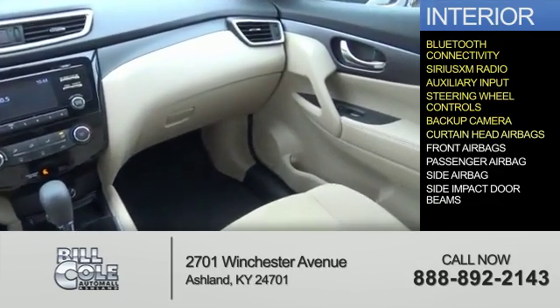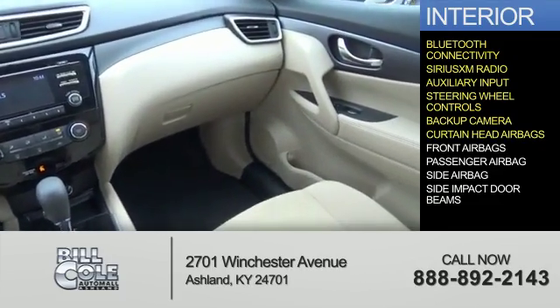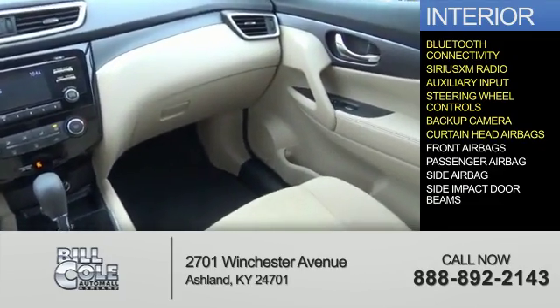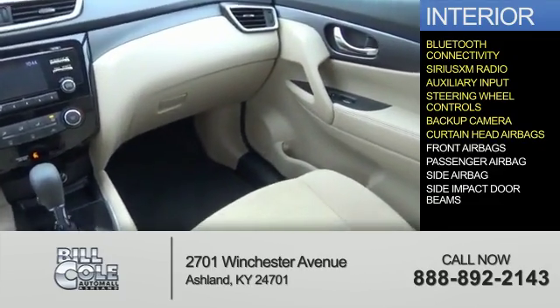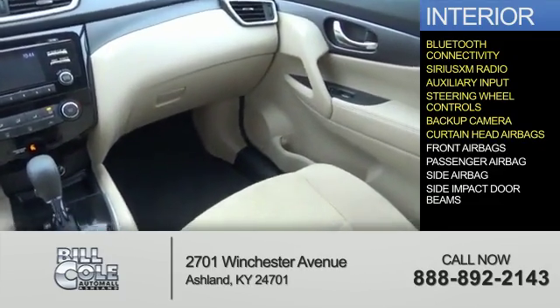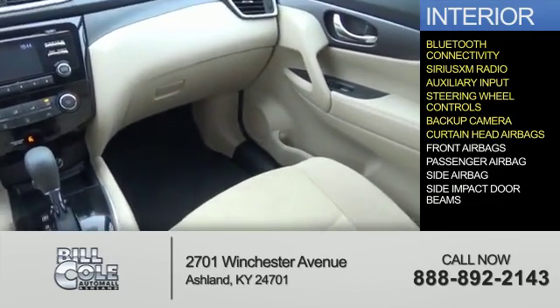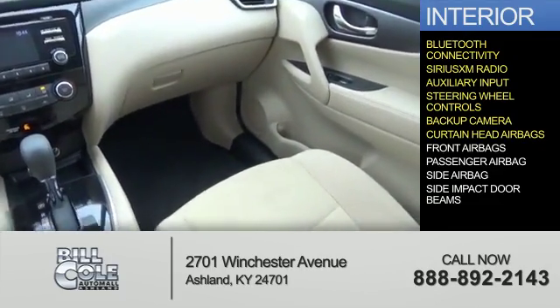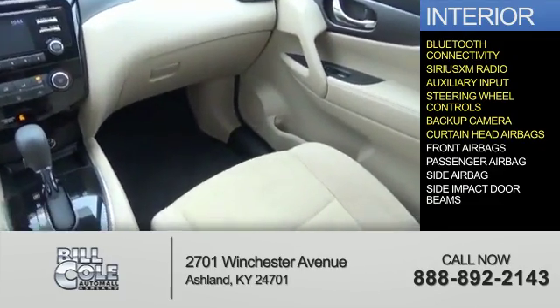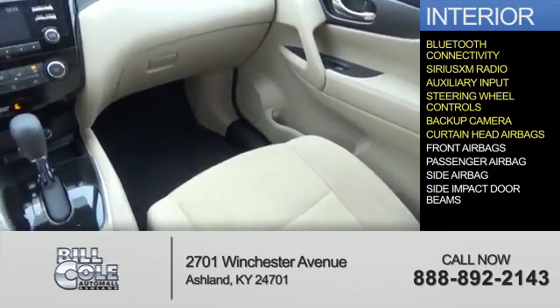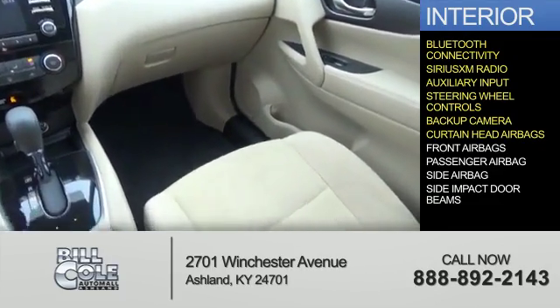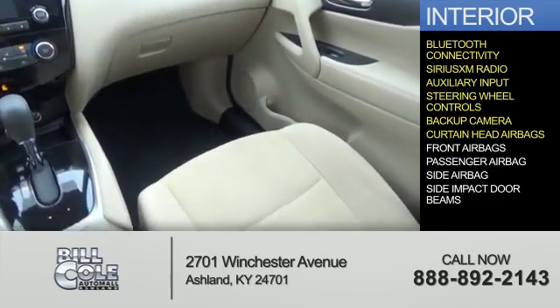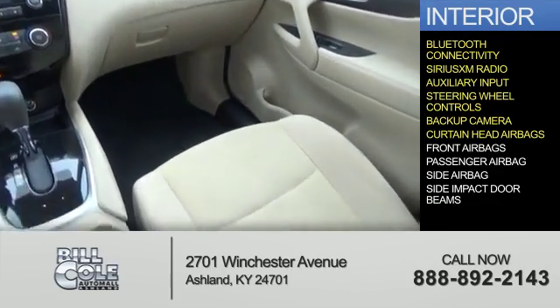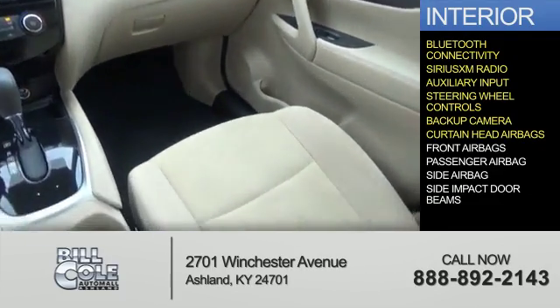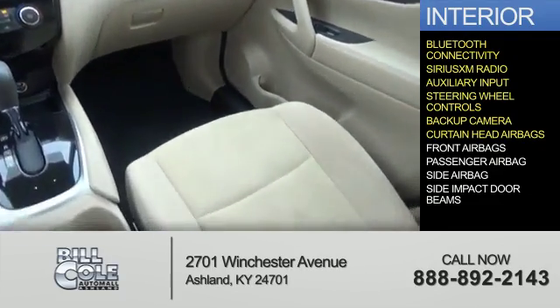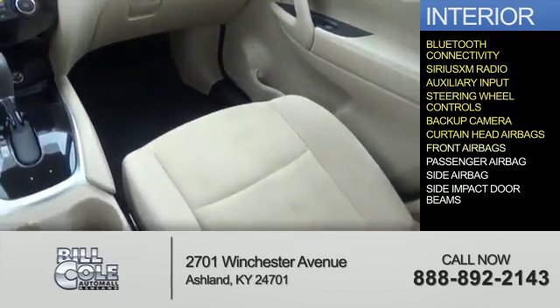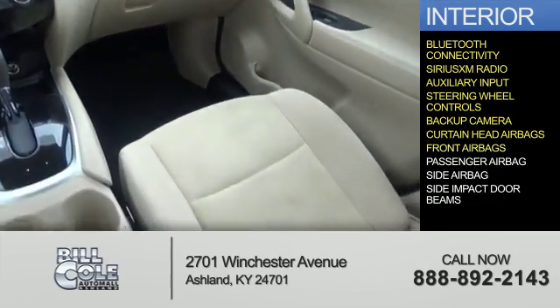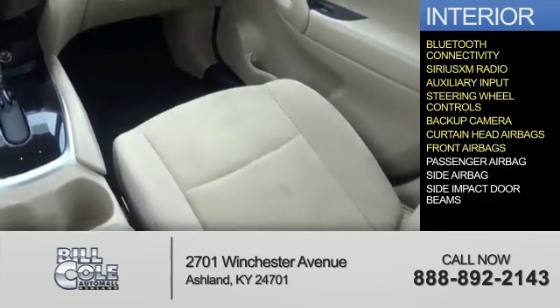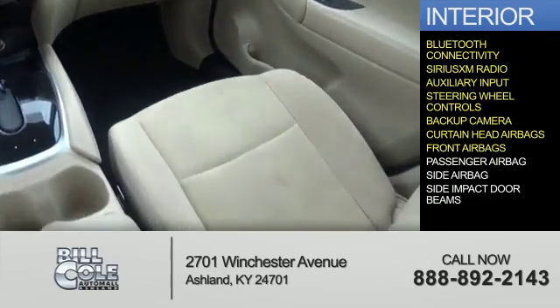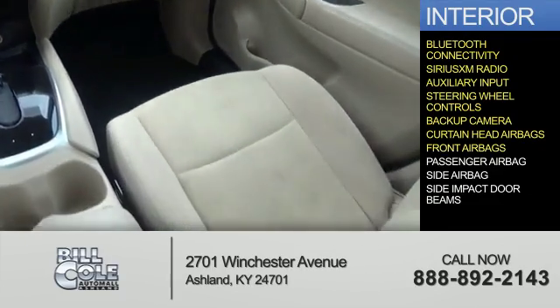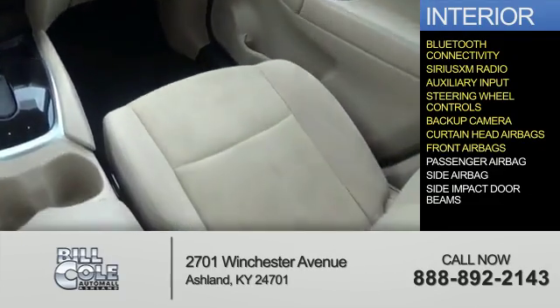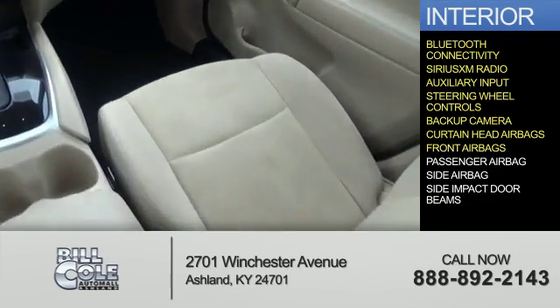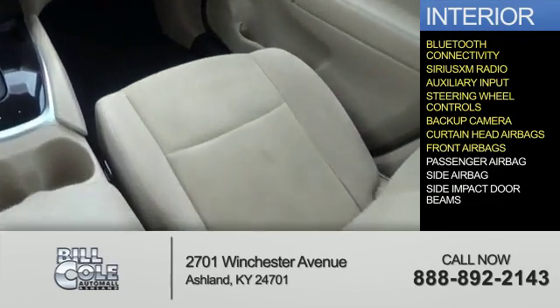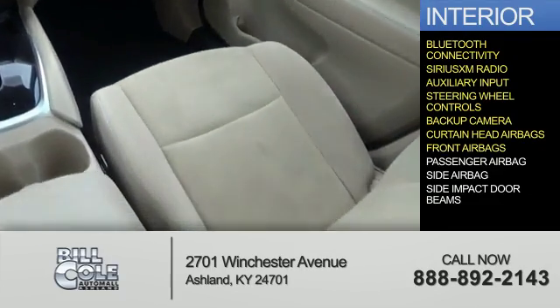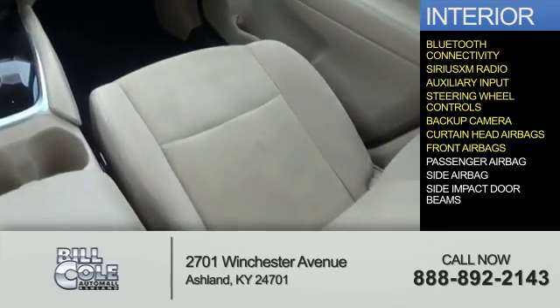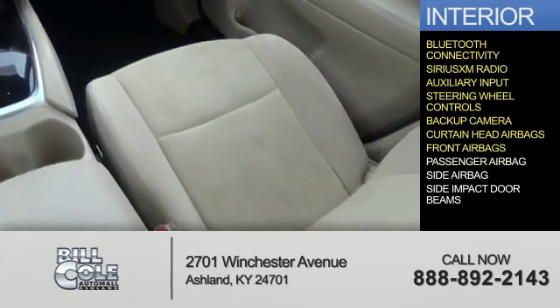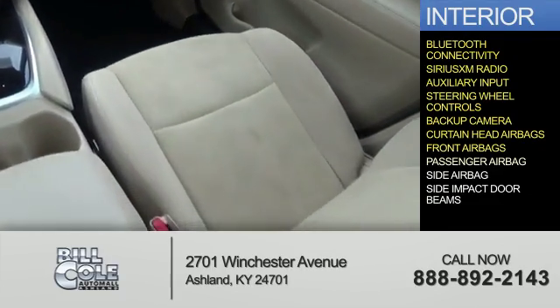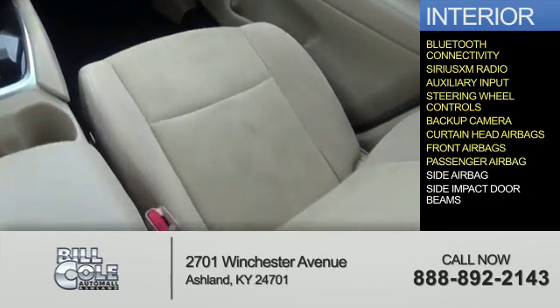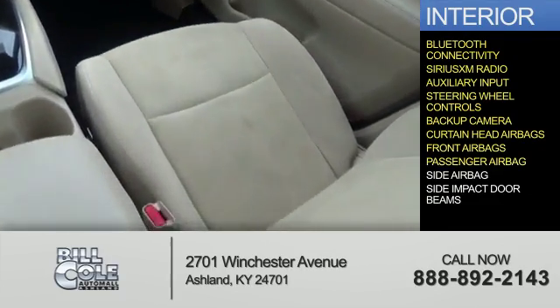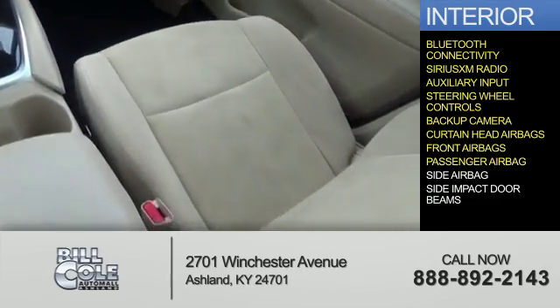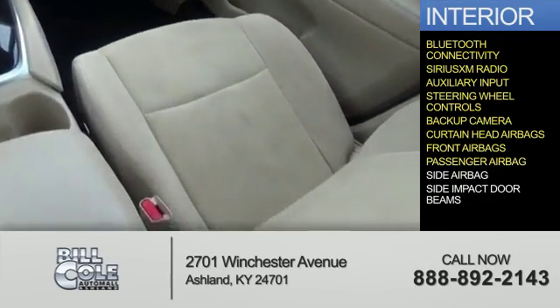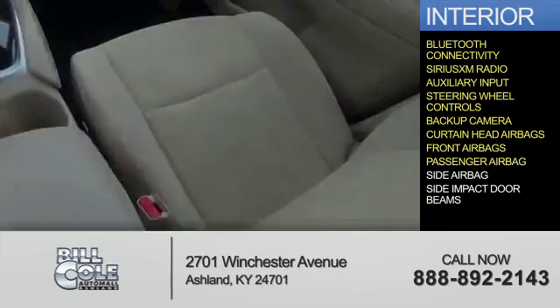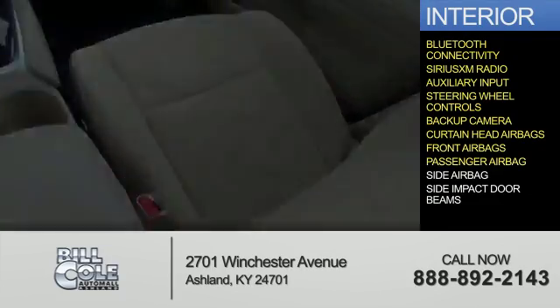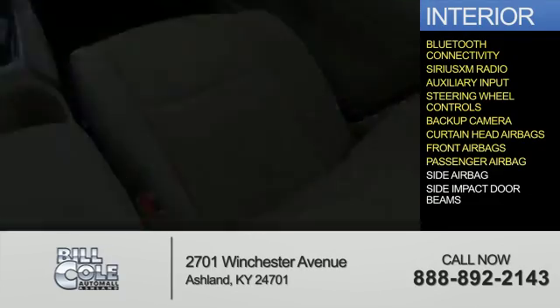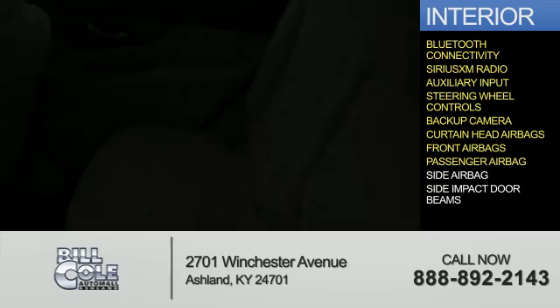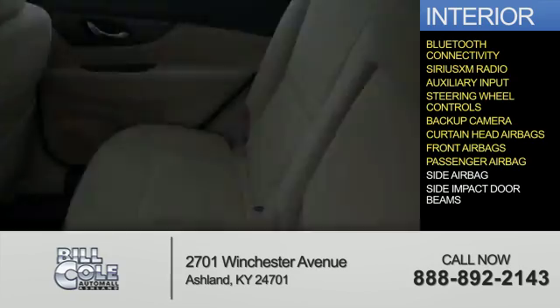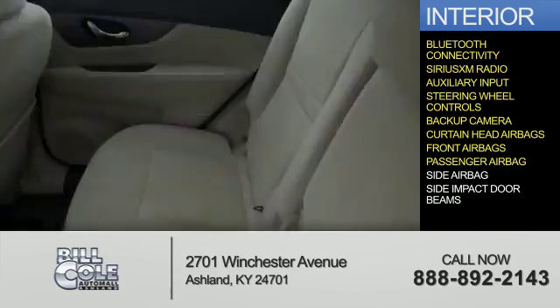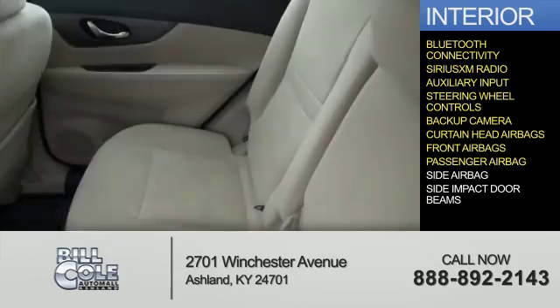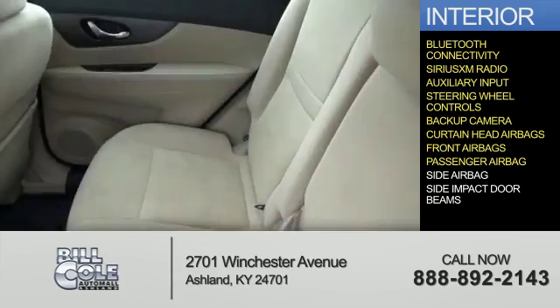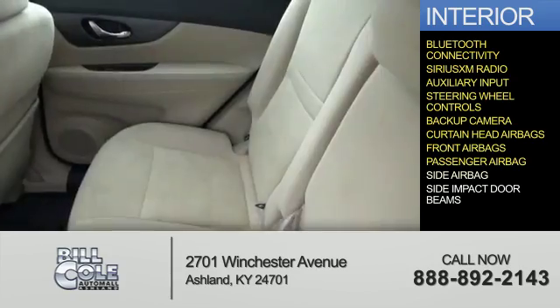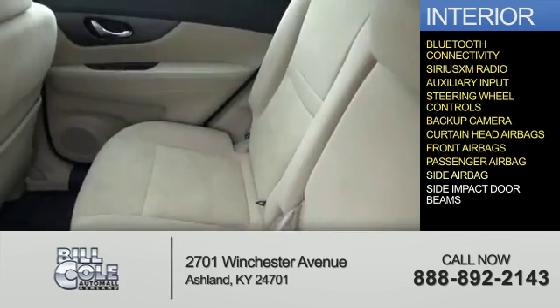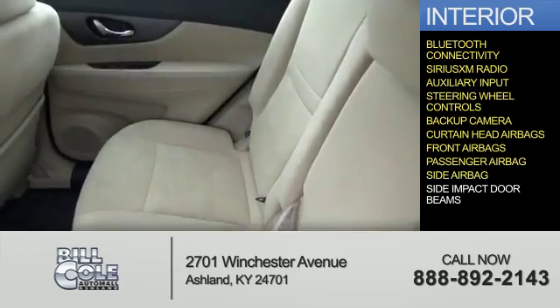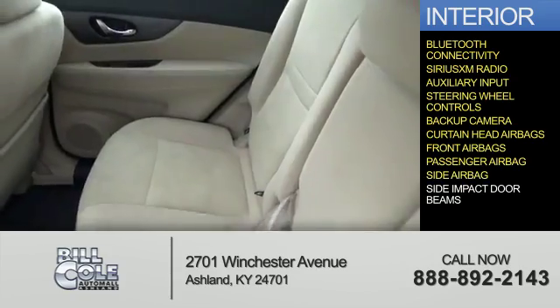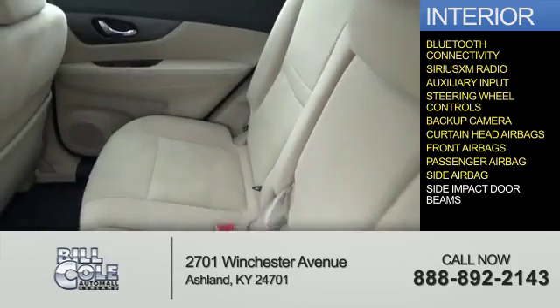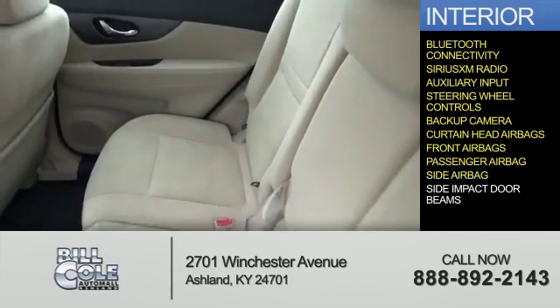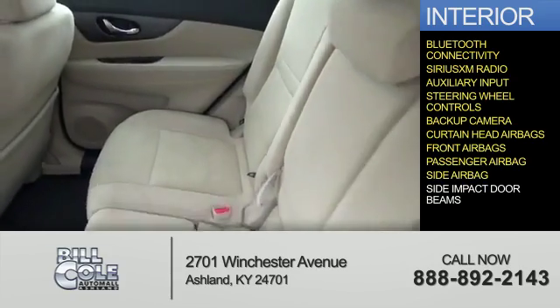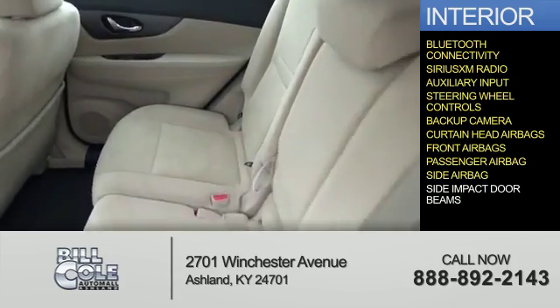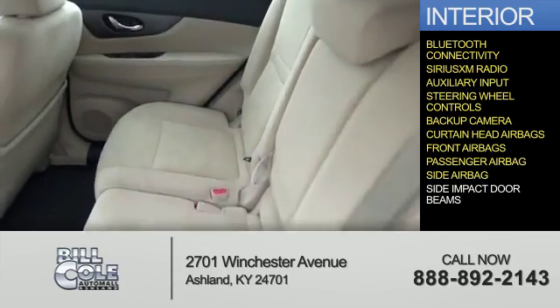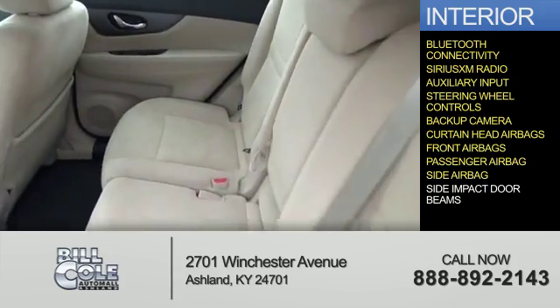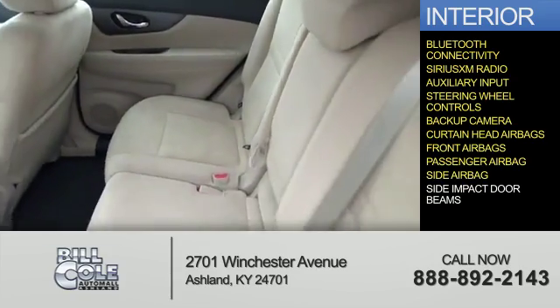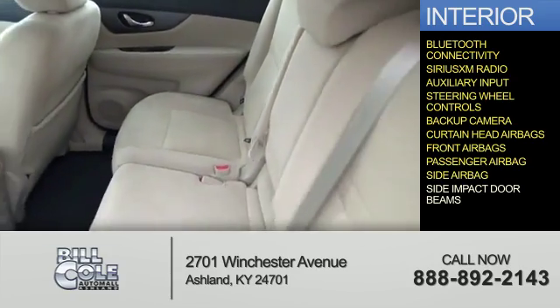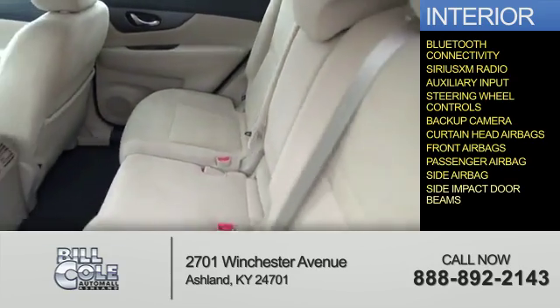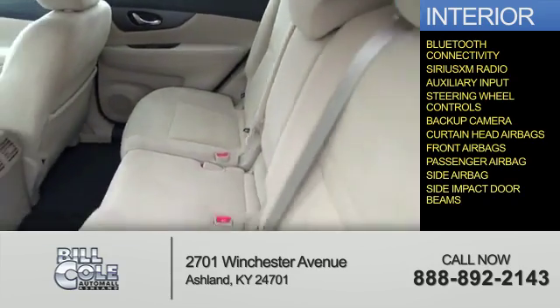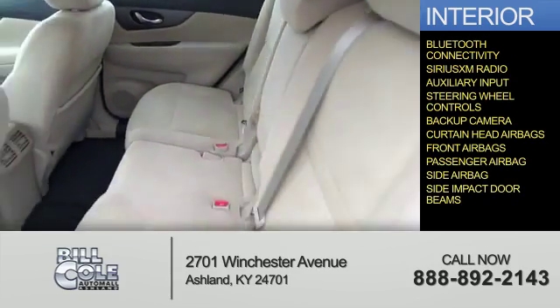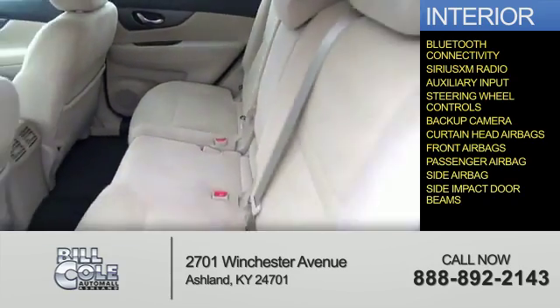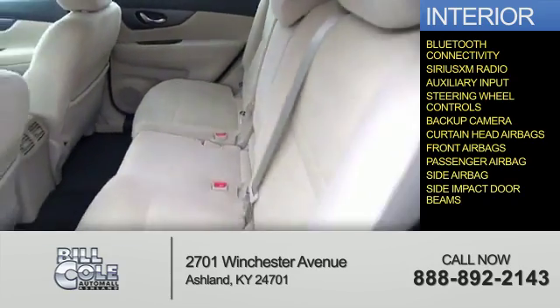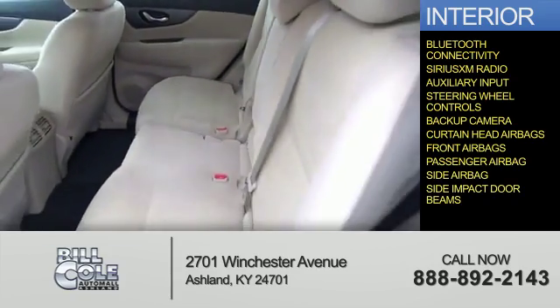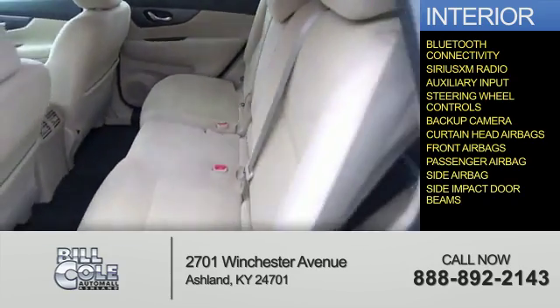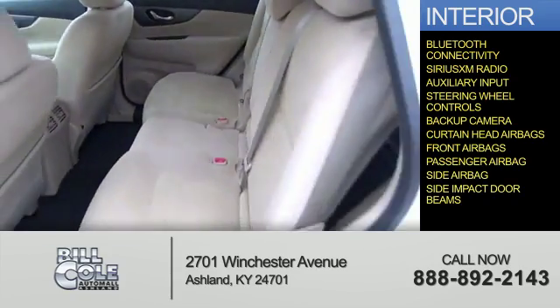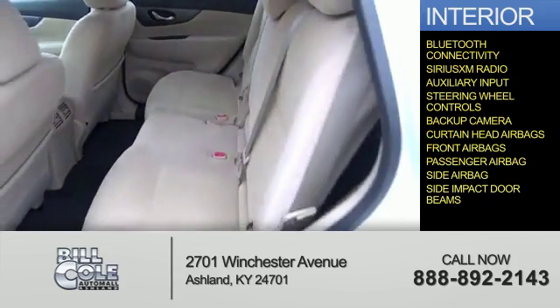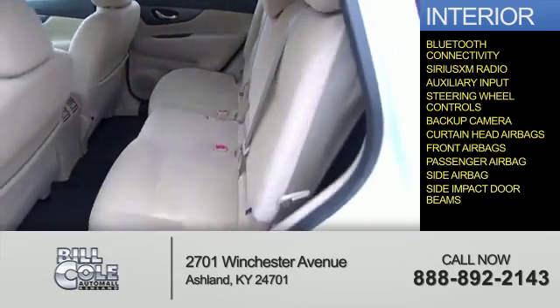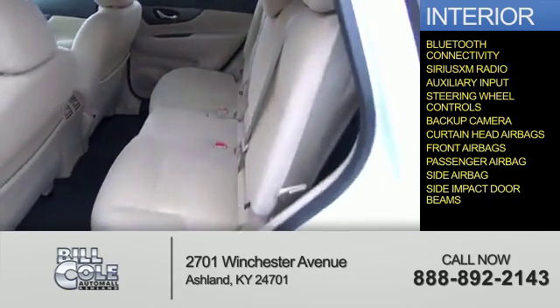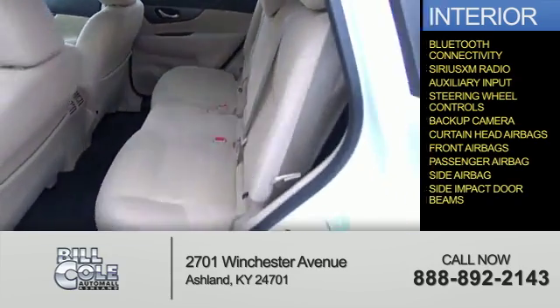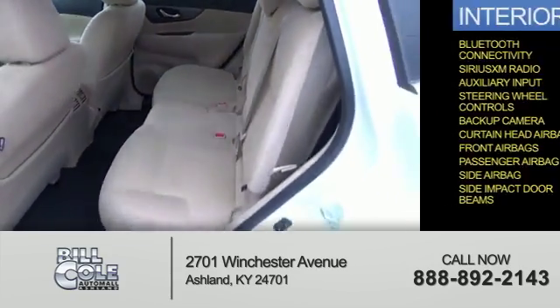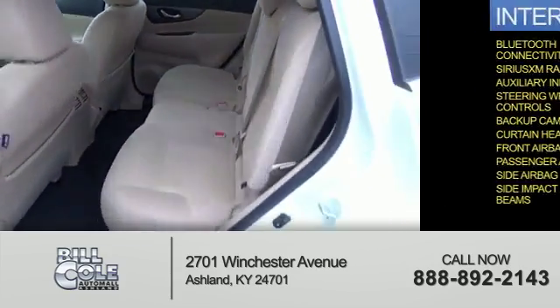Safety features include curtain head airbags, front airbags, a passenger airbag, side airbags, and side impact door beams.